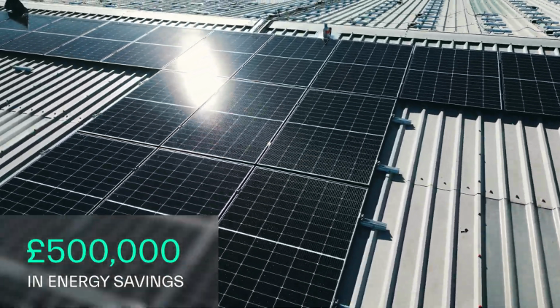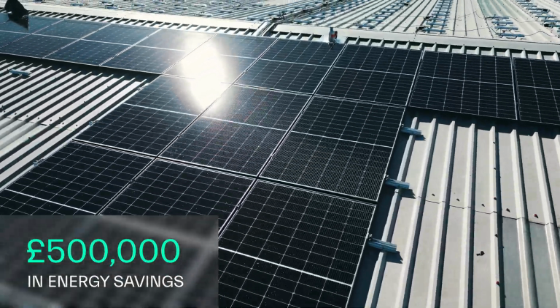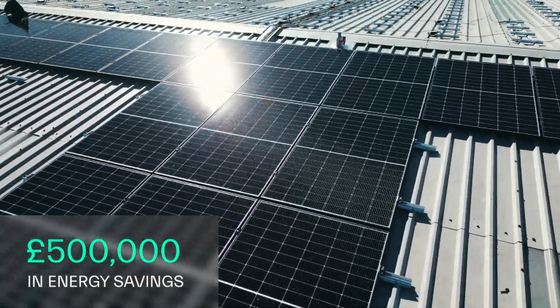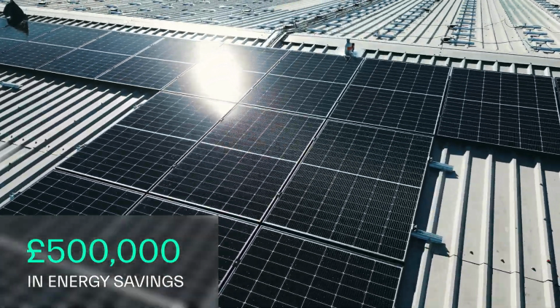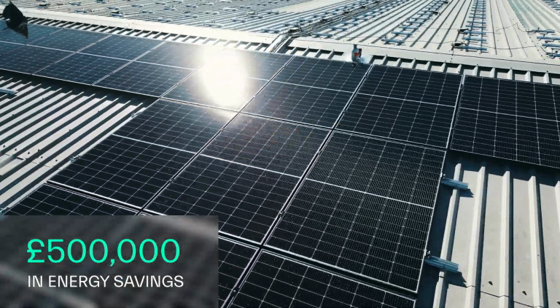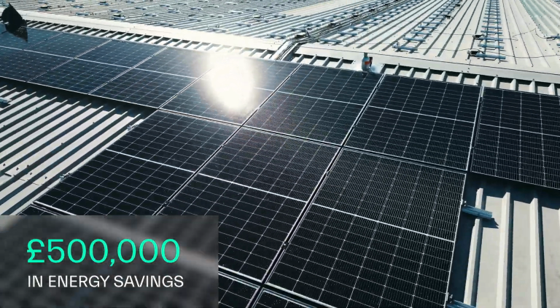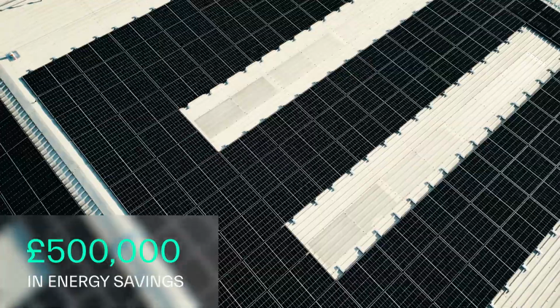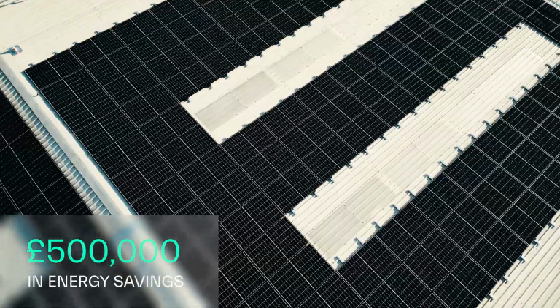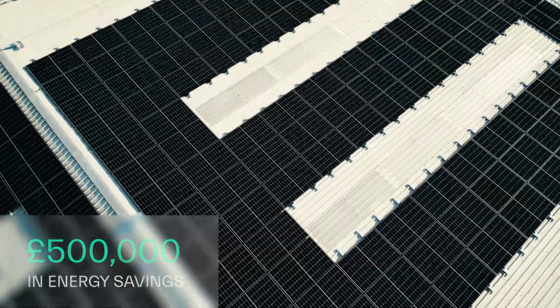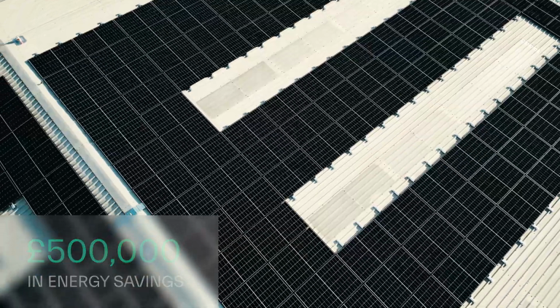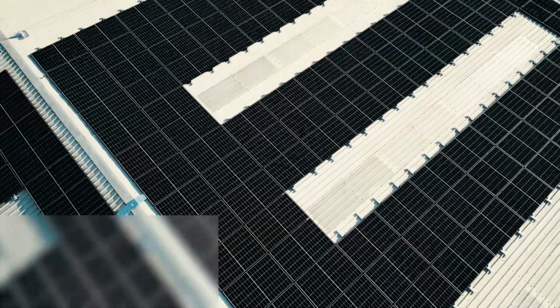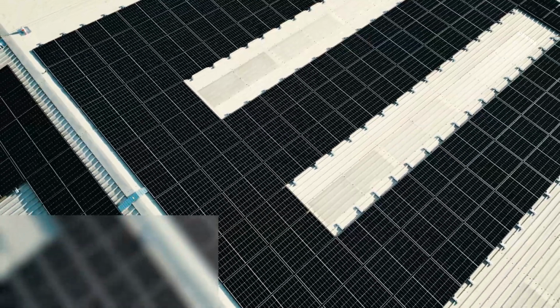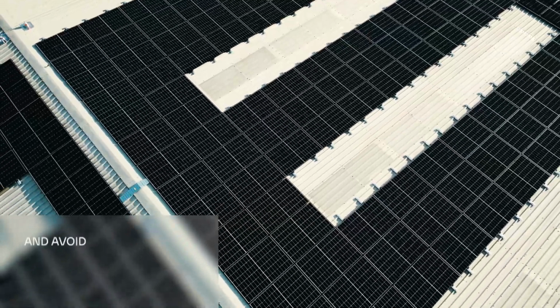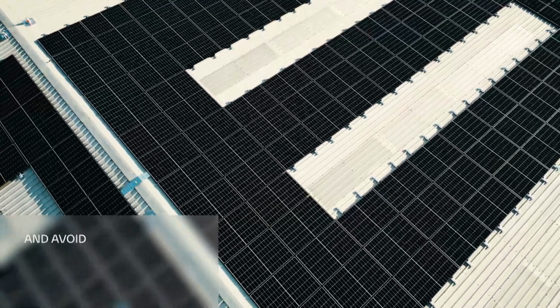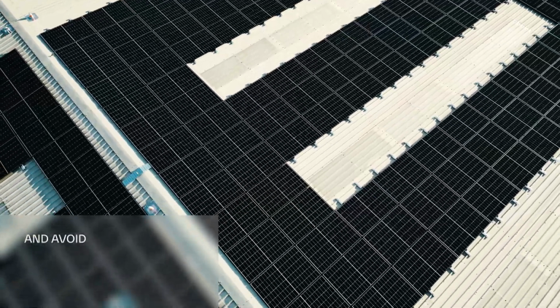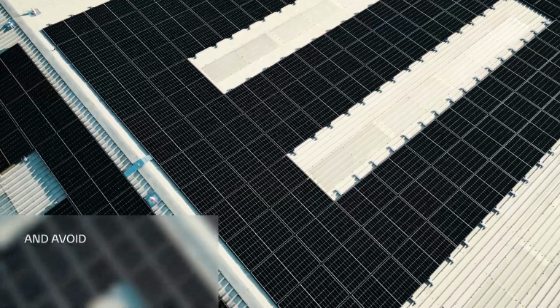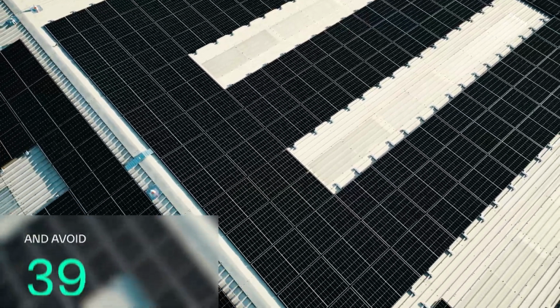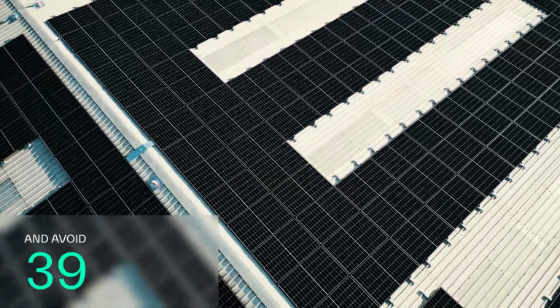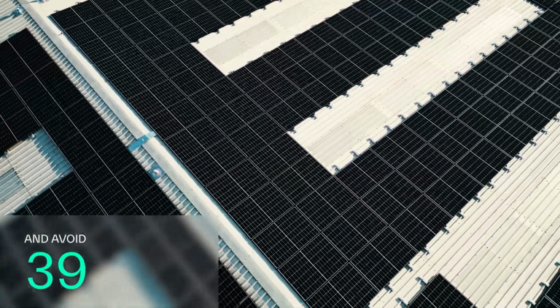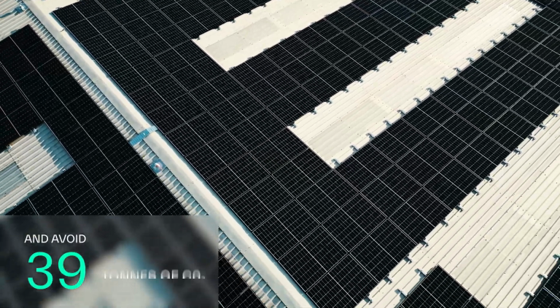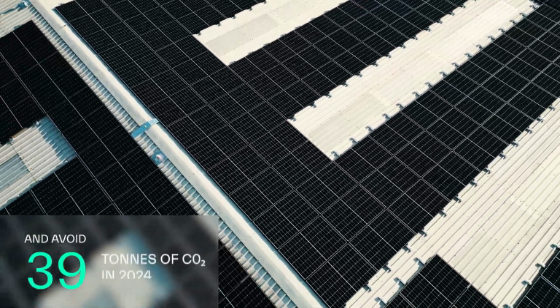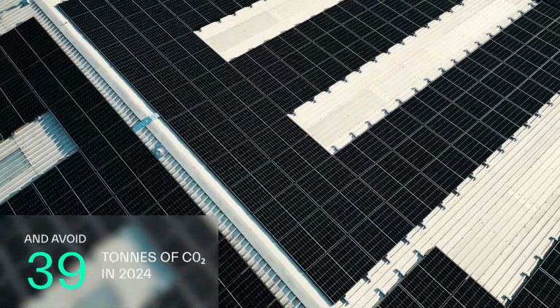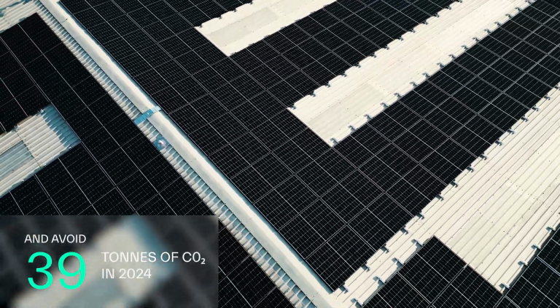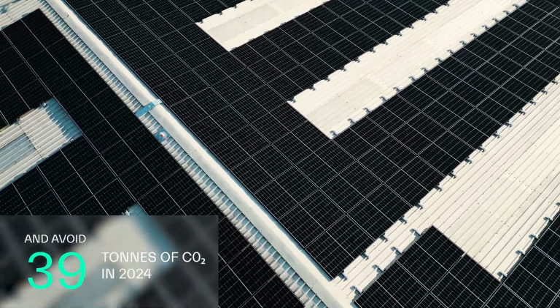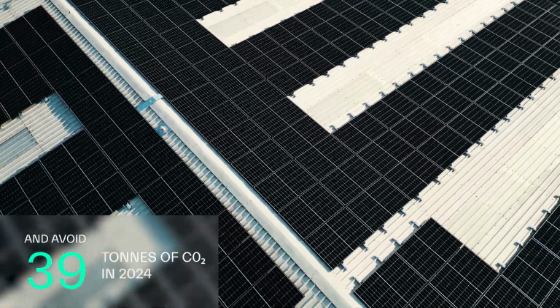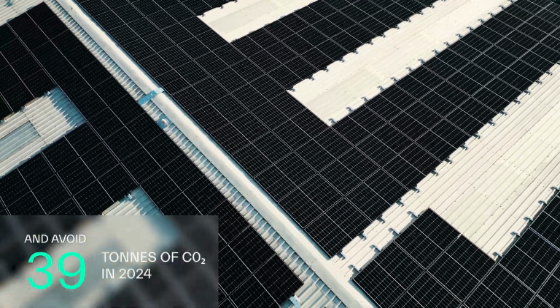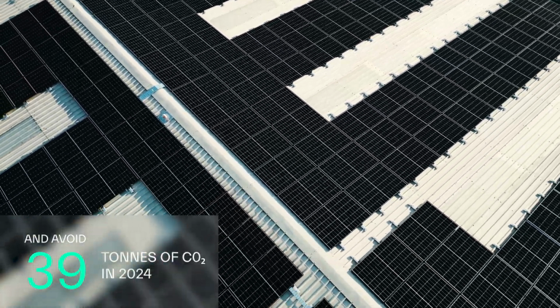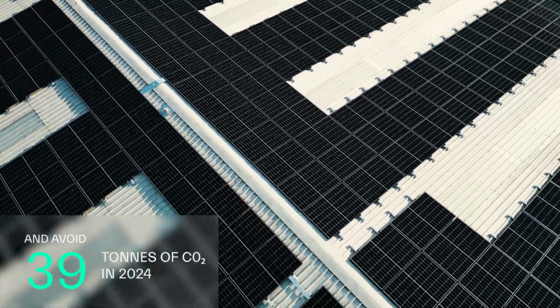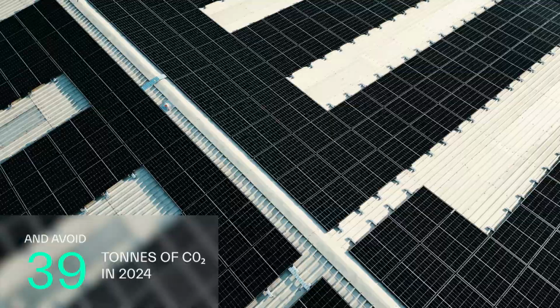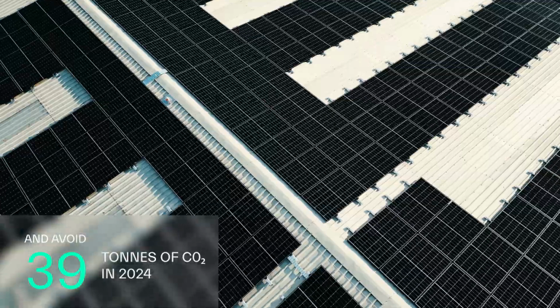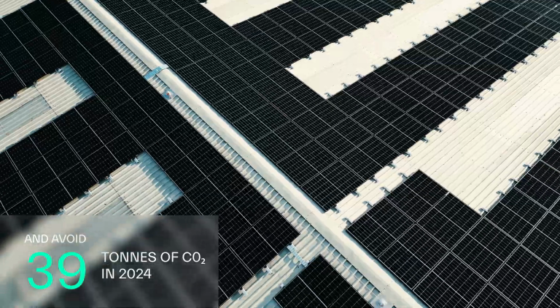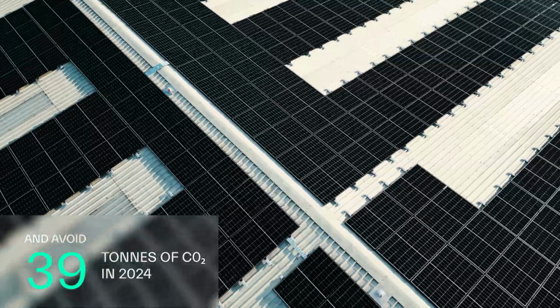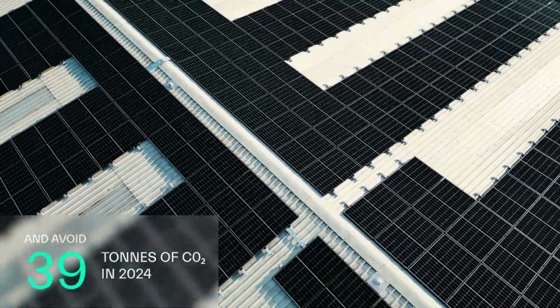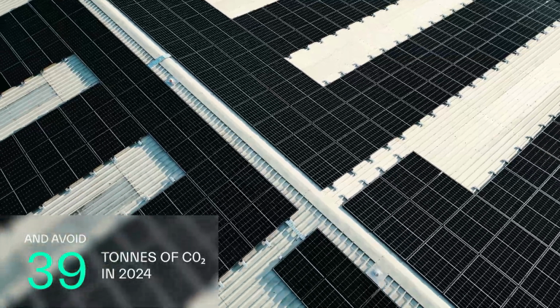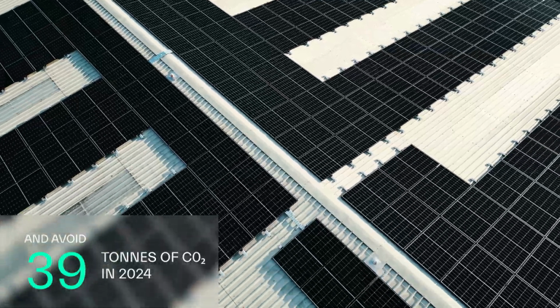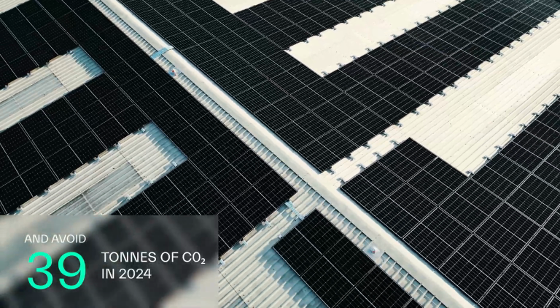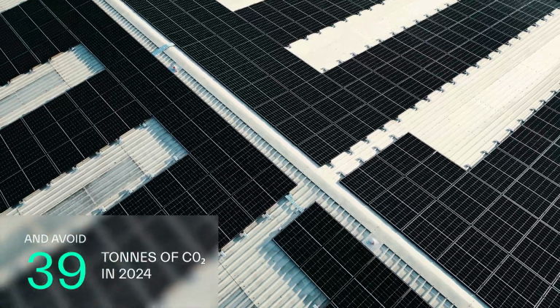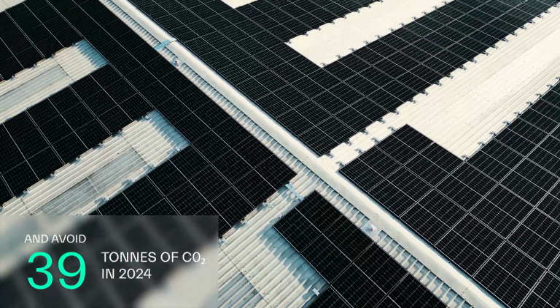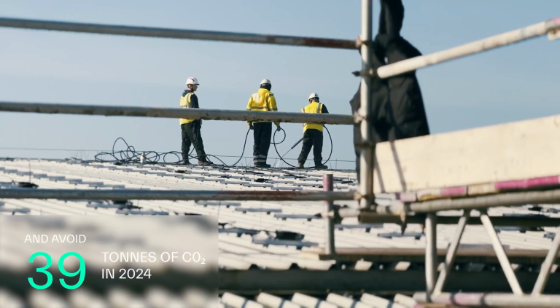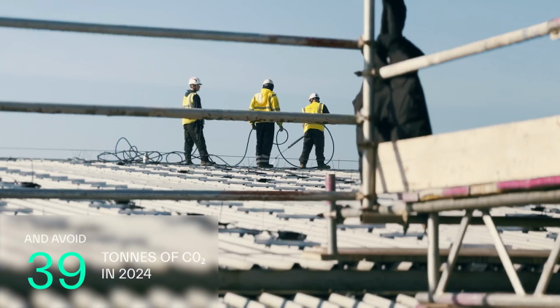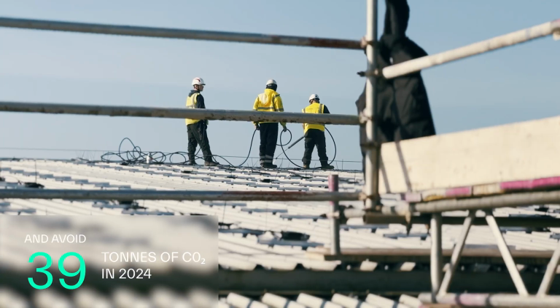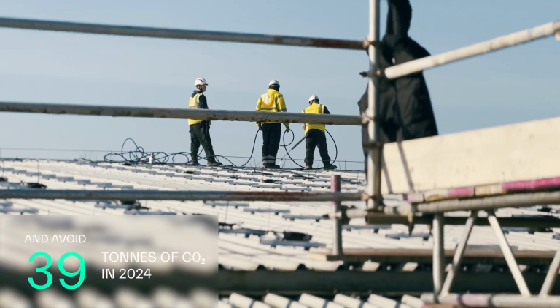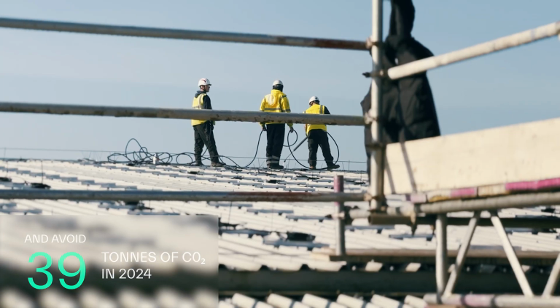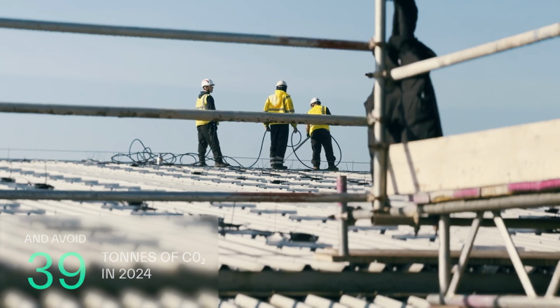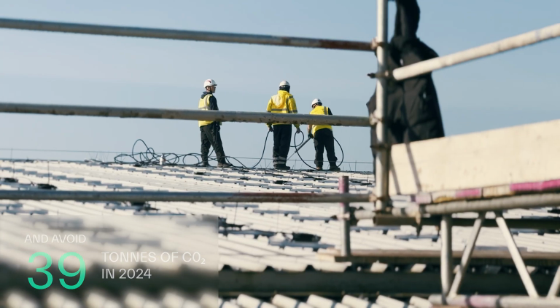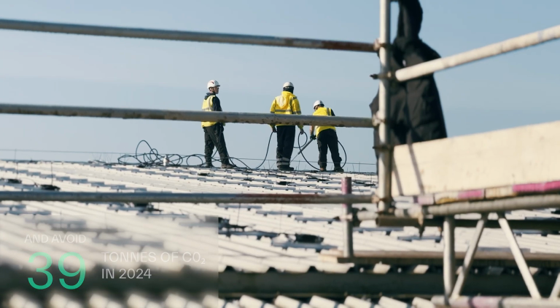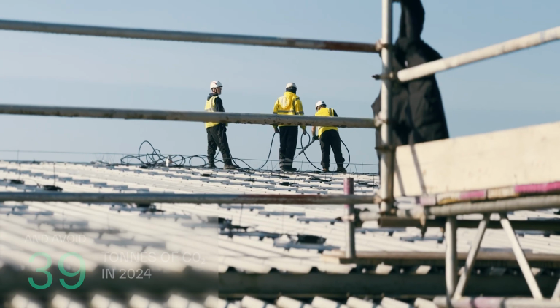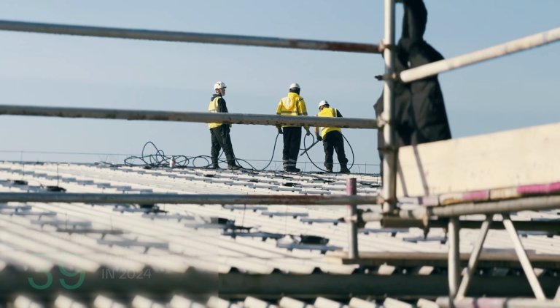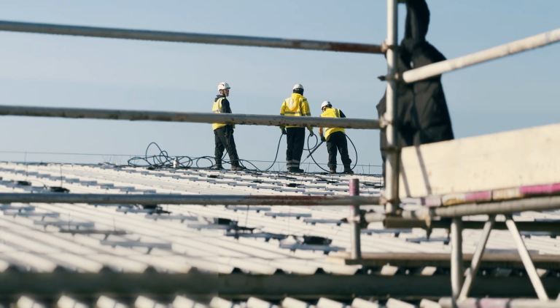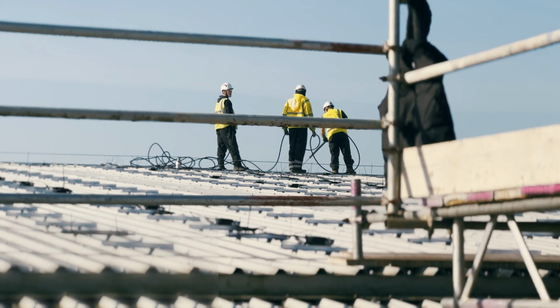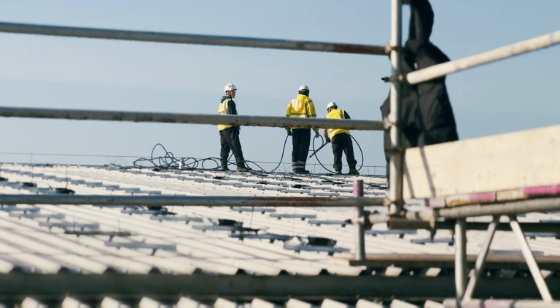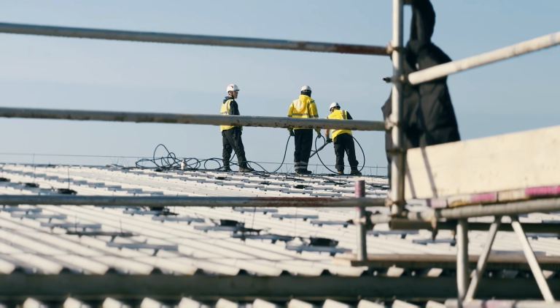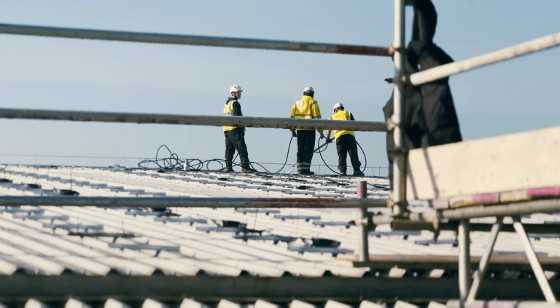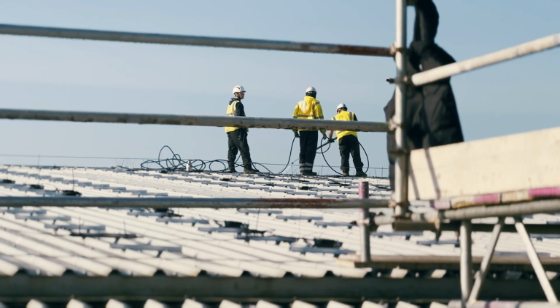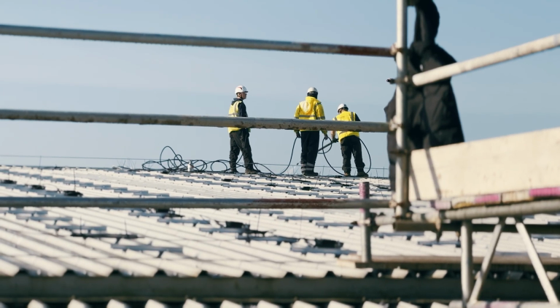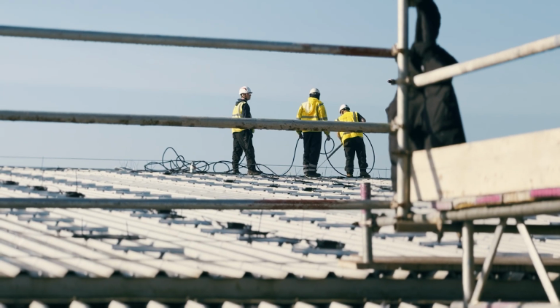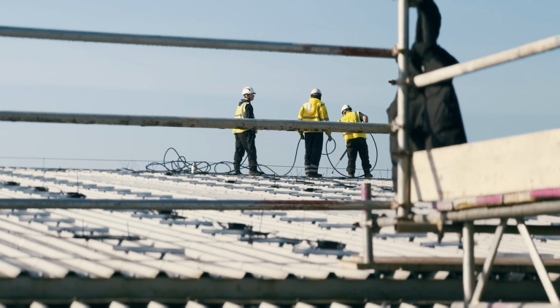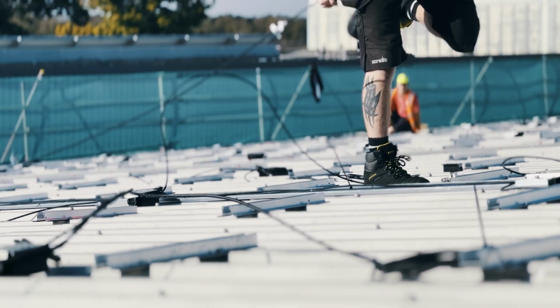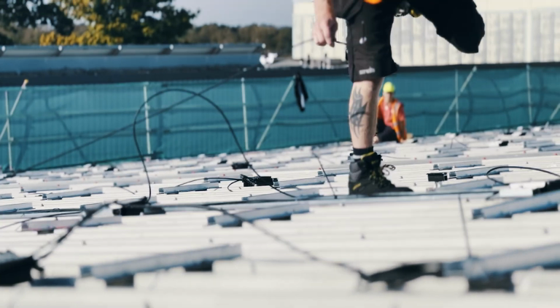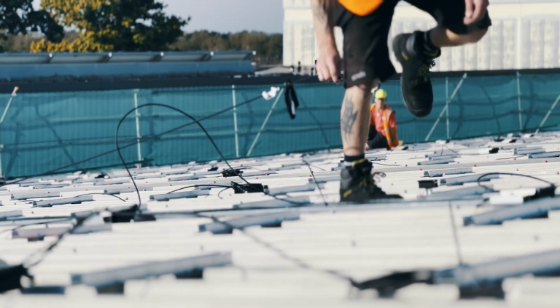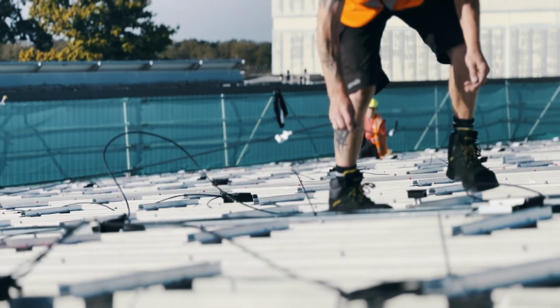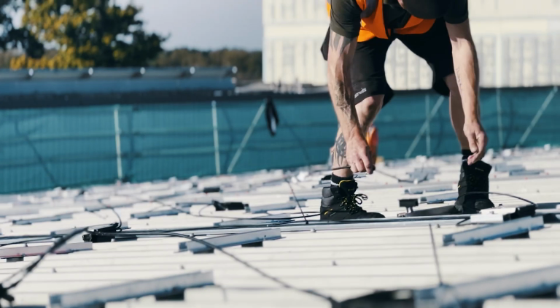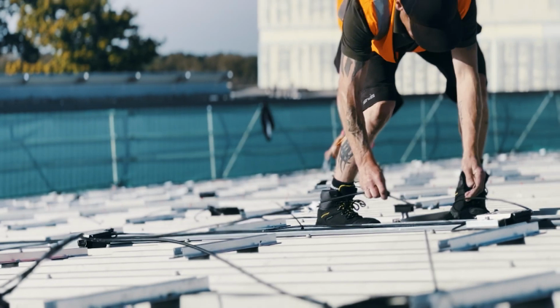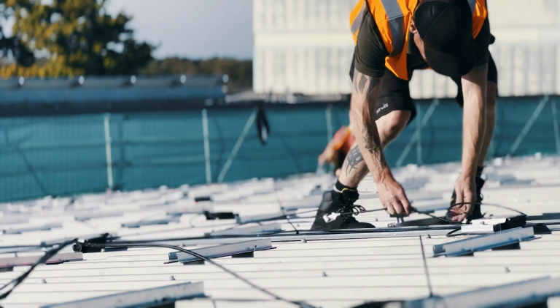We estimate that this will save Green Core over £500,000 over the life of the system and avoid 39 tons of carbon emissions in 2024 alone.